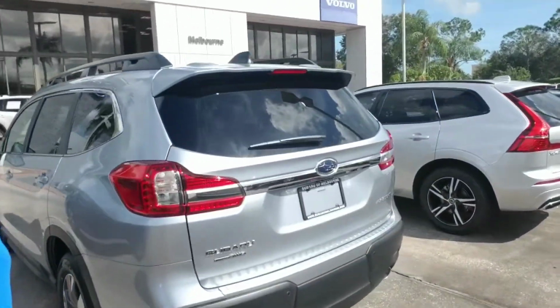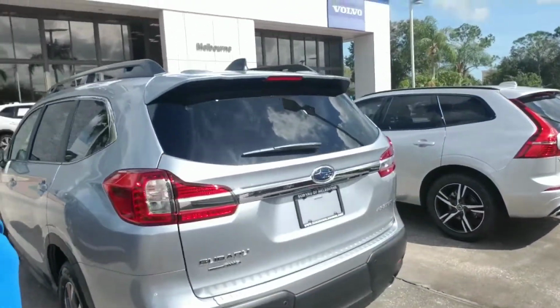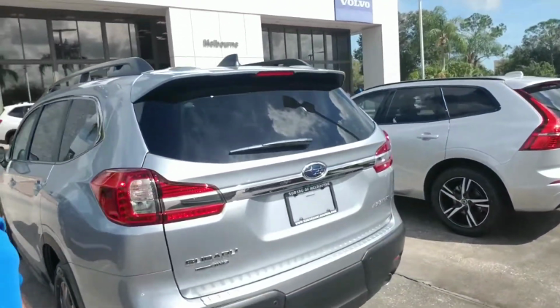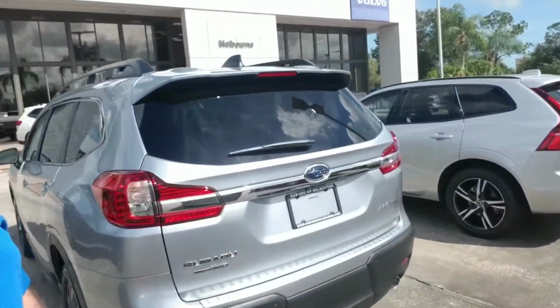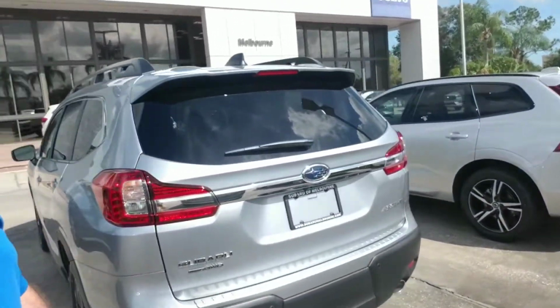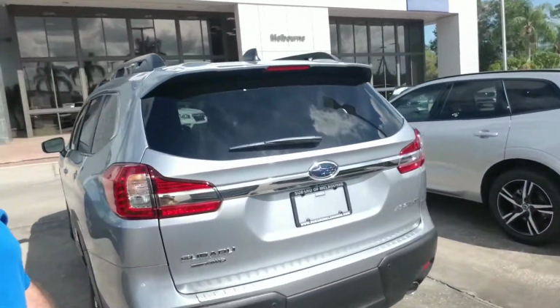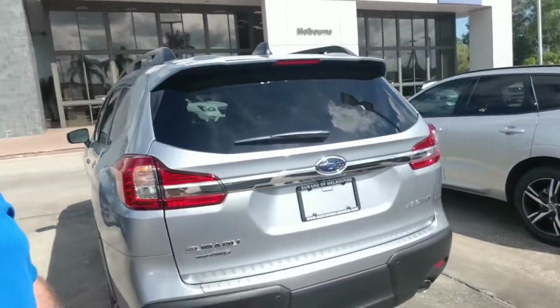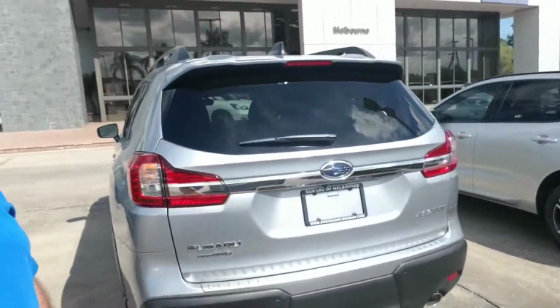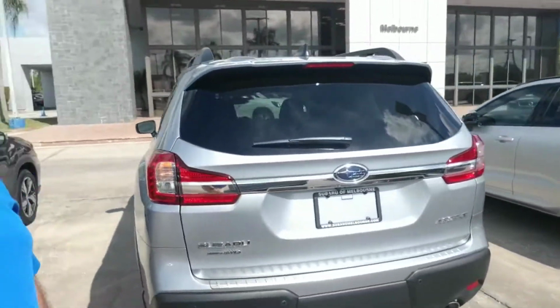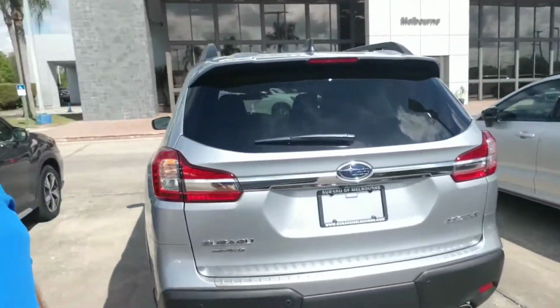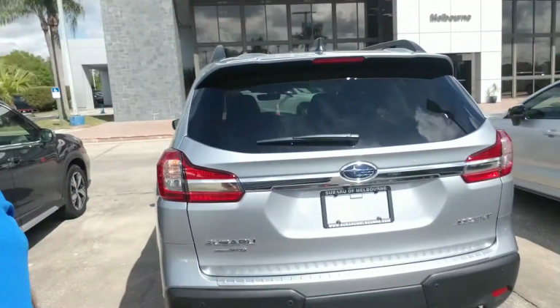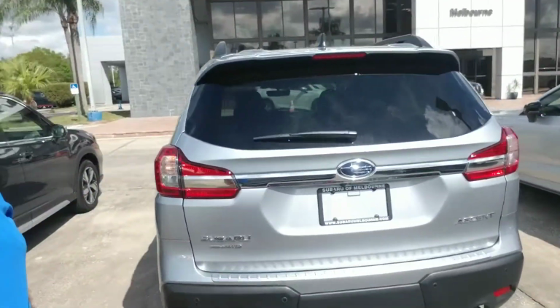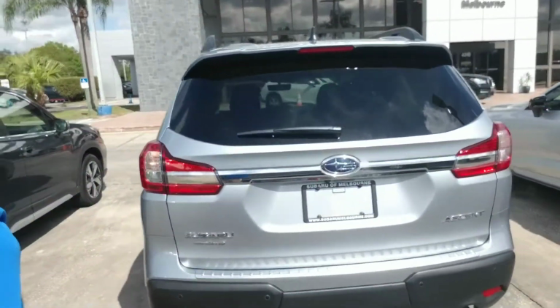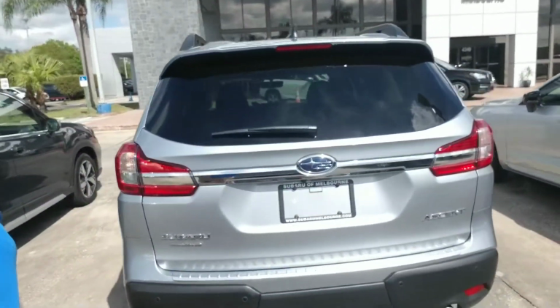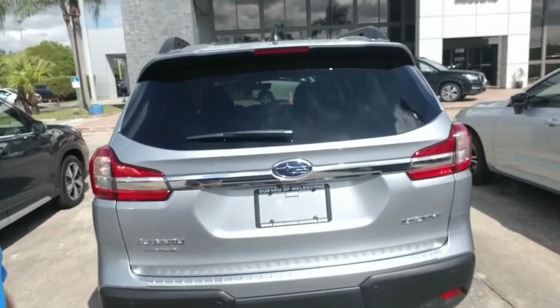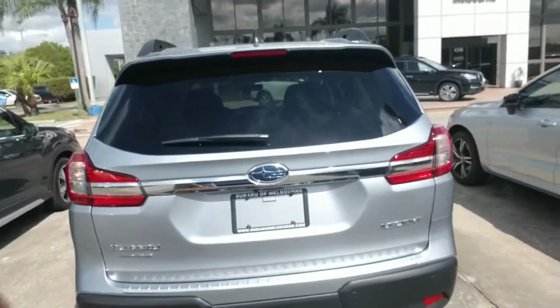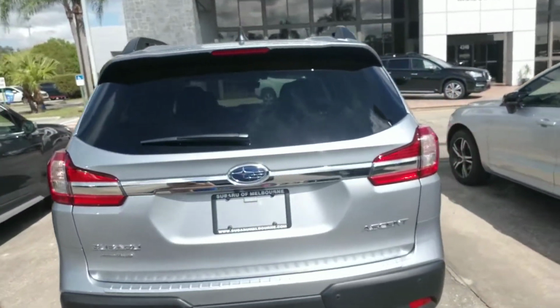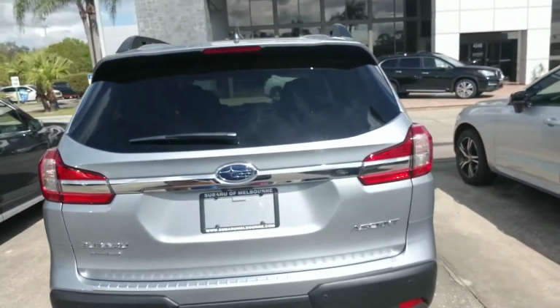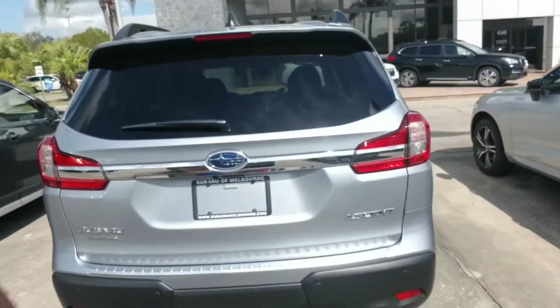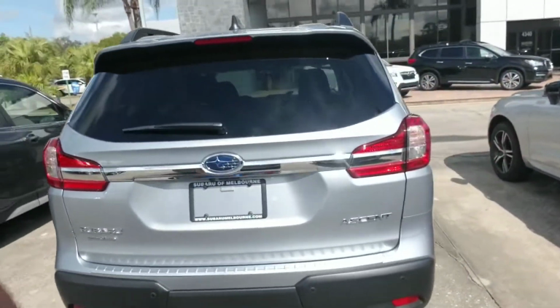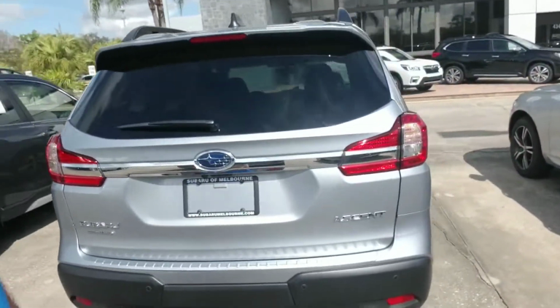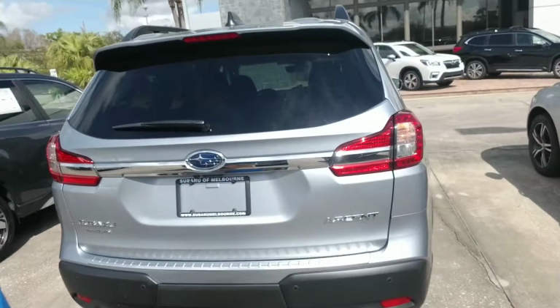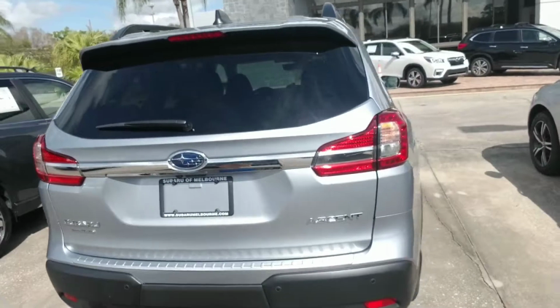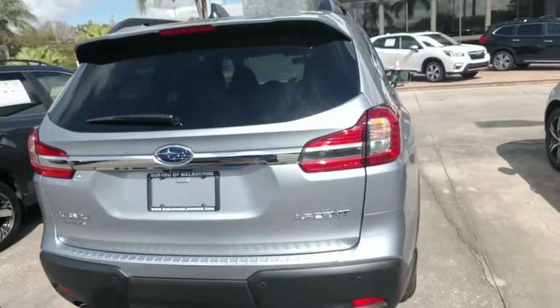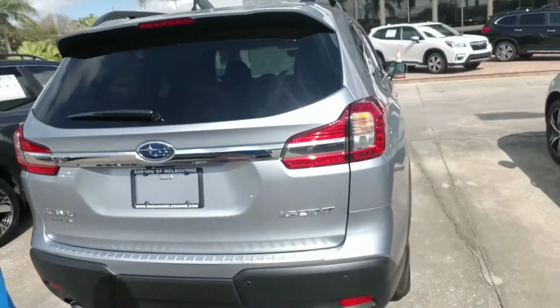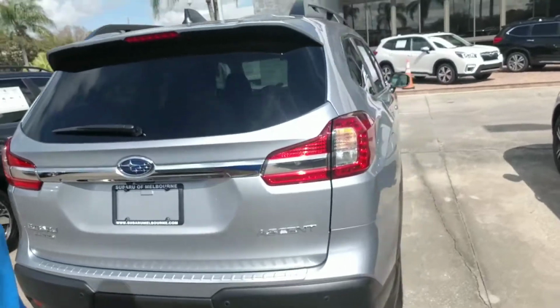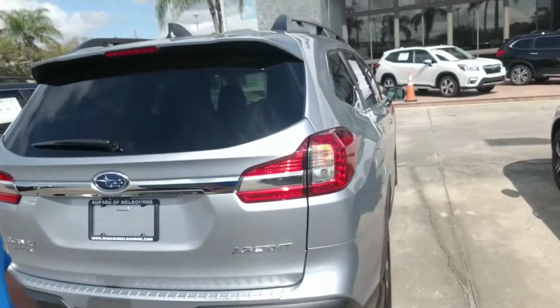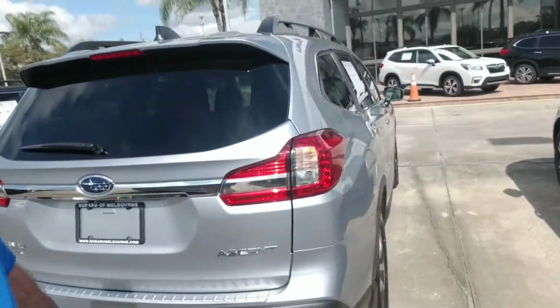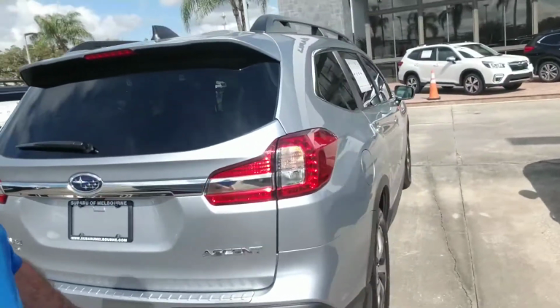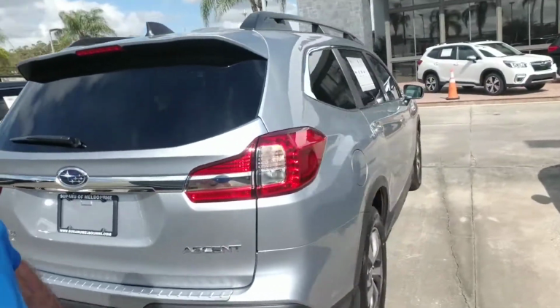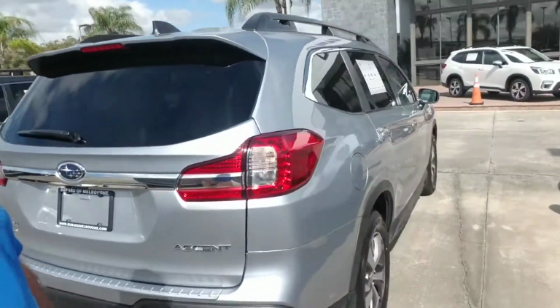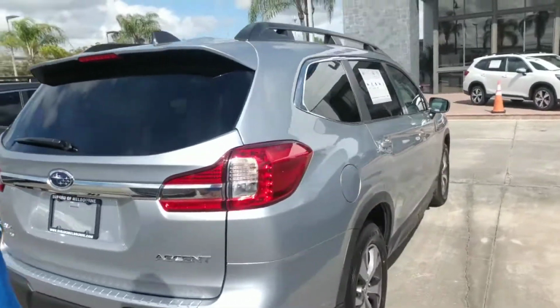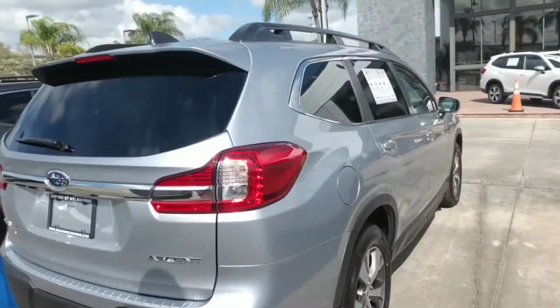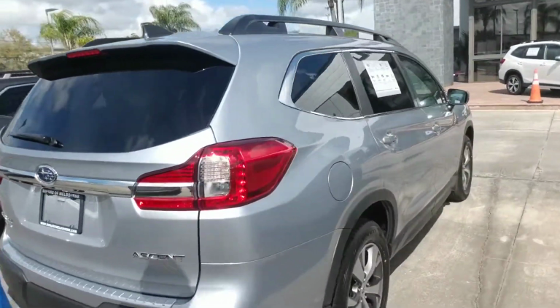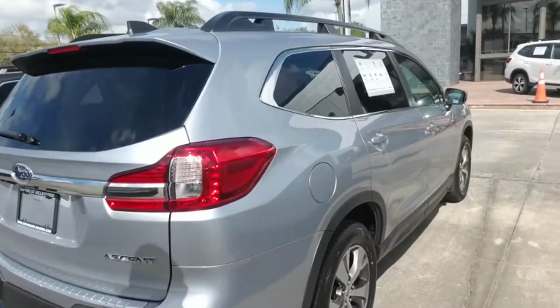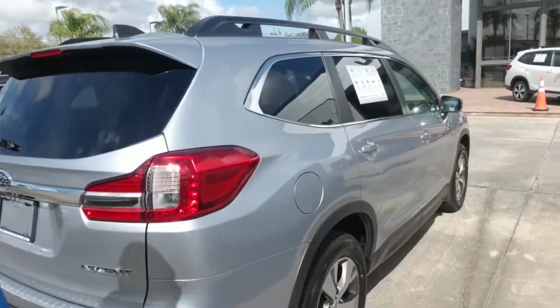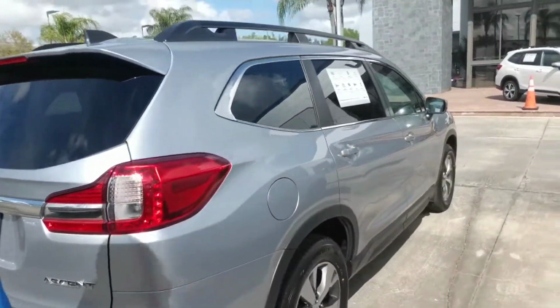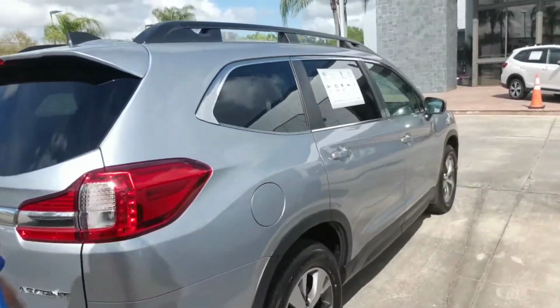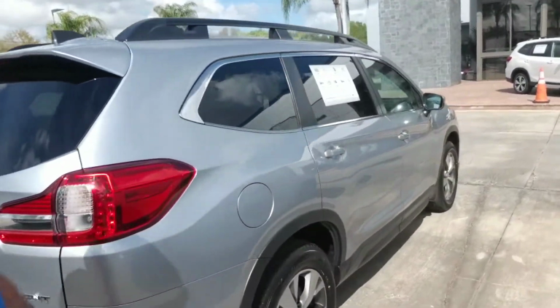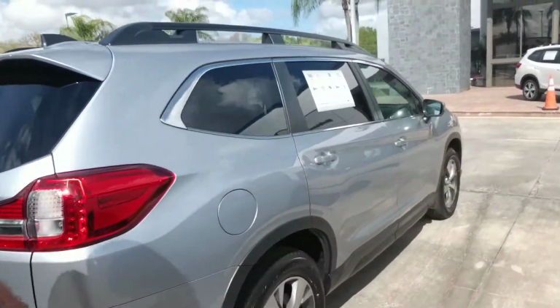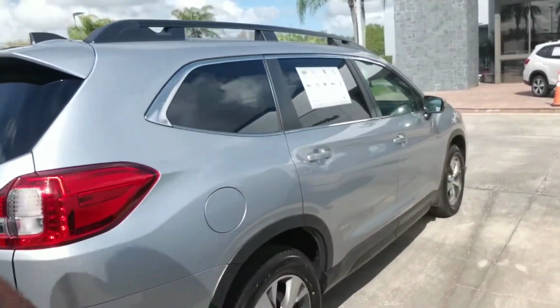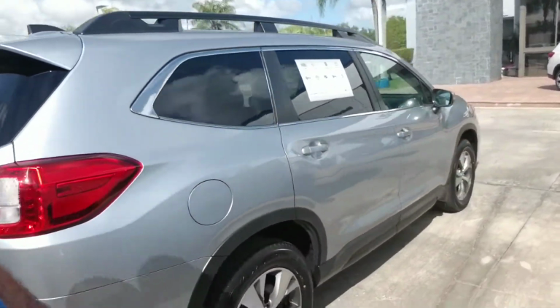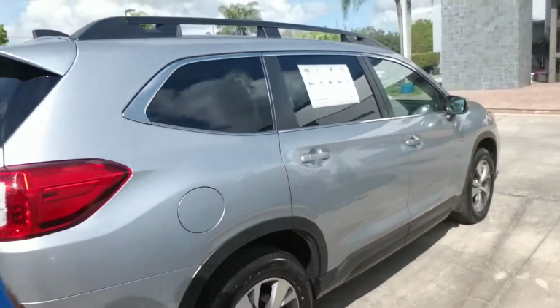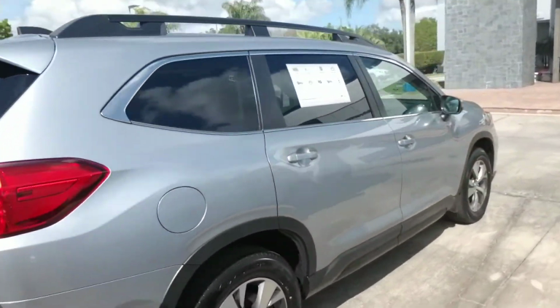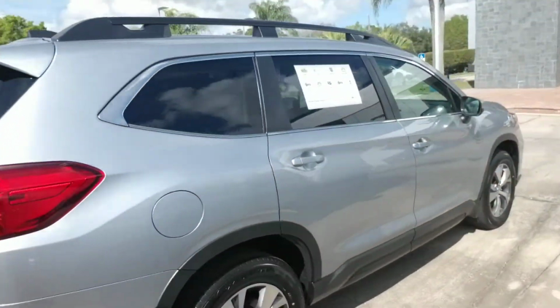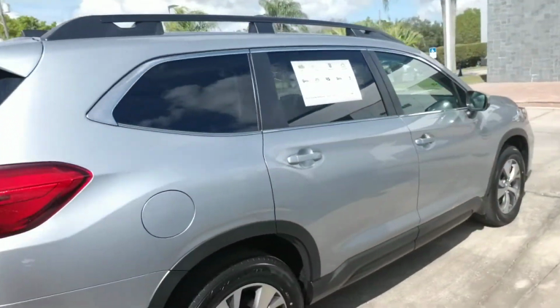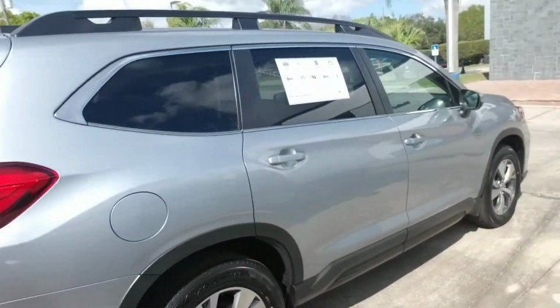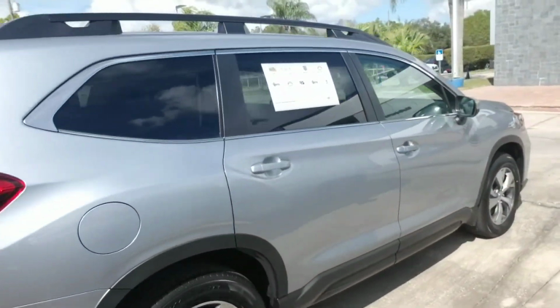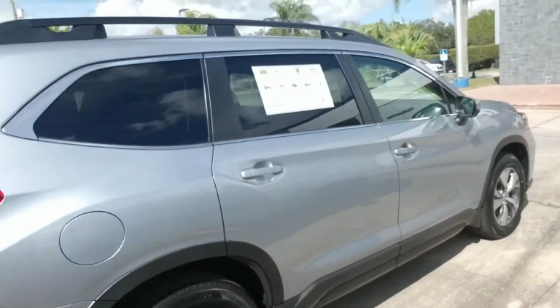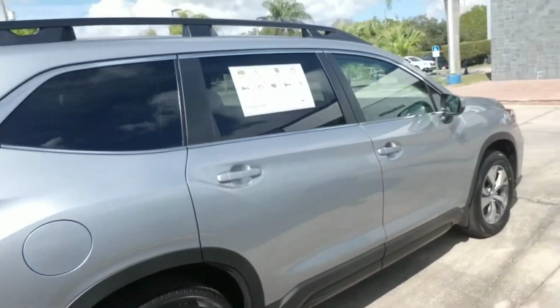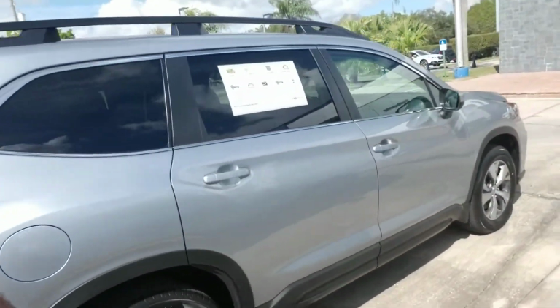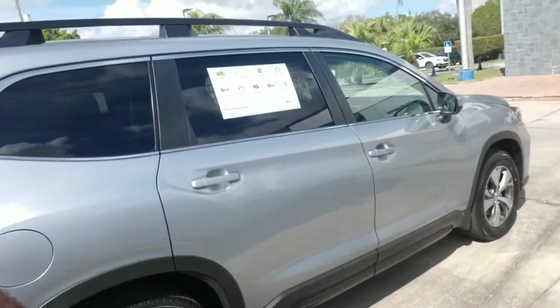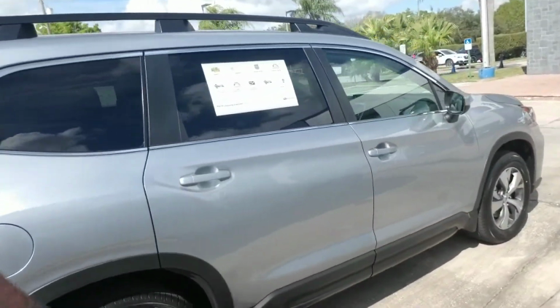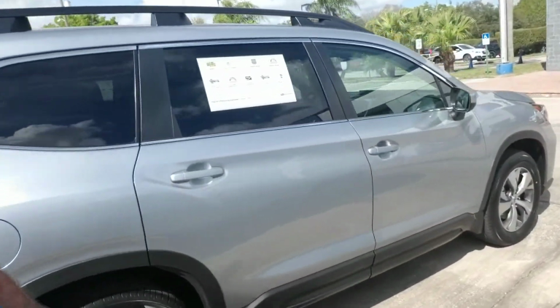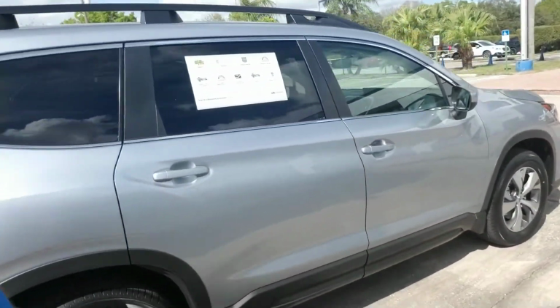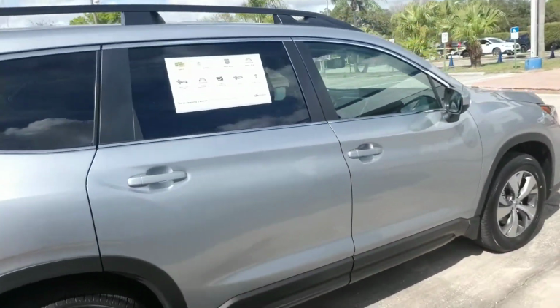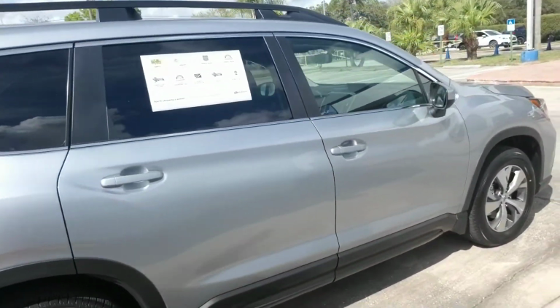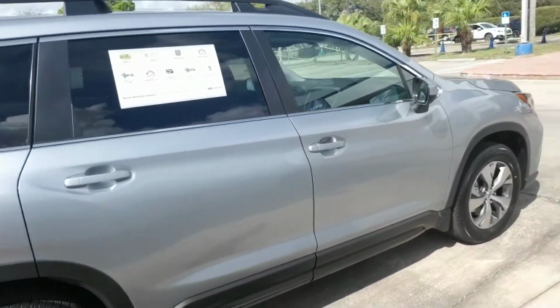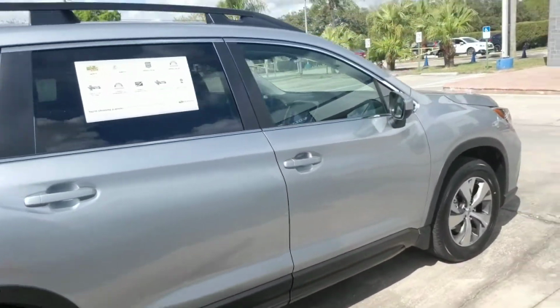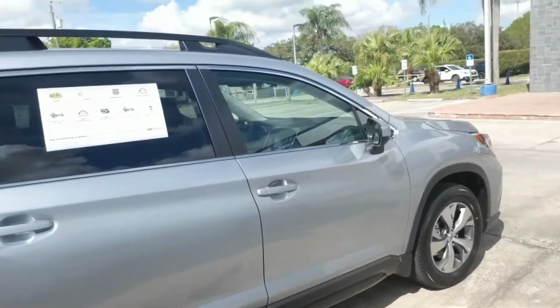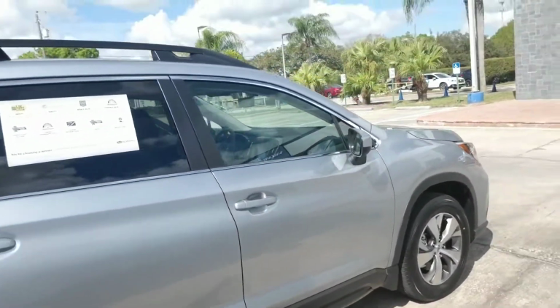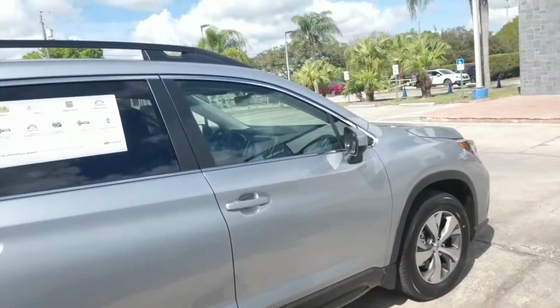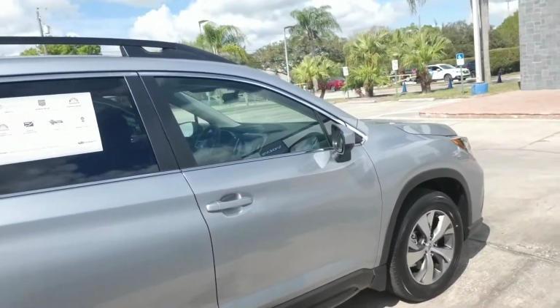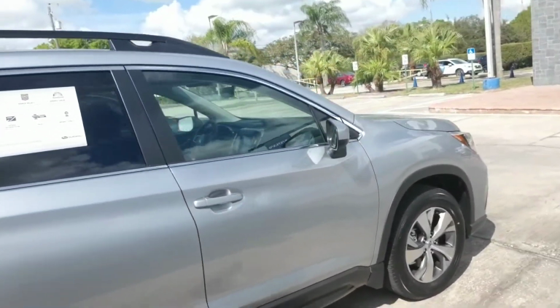Make our way around to the back where you have a spacious cargo area. And we're just going to continue to make our way all the way around so you get a nice full visual of the vehicle.